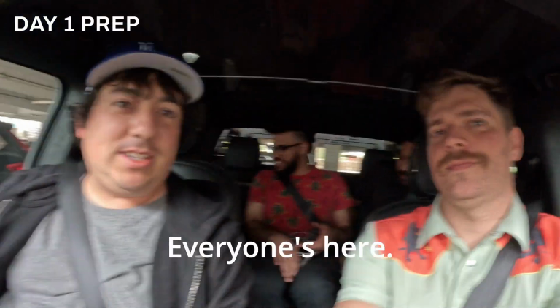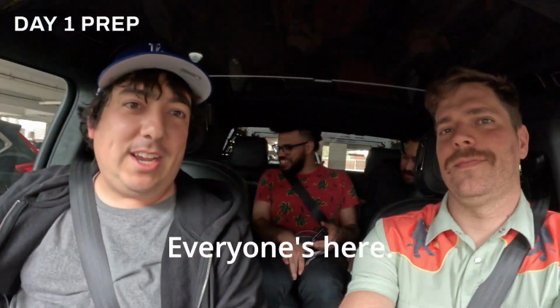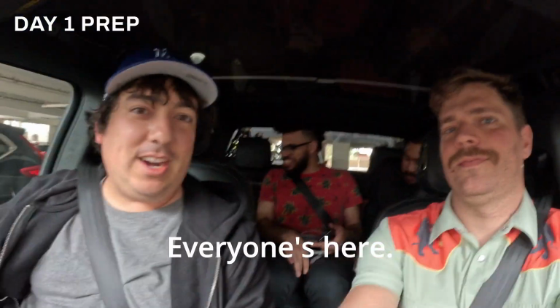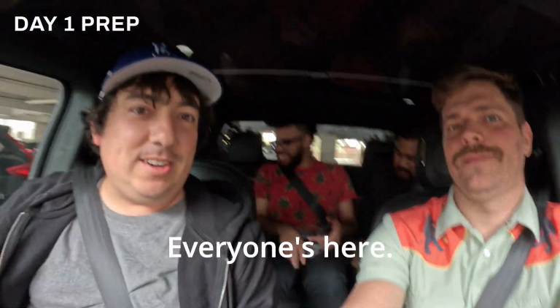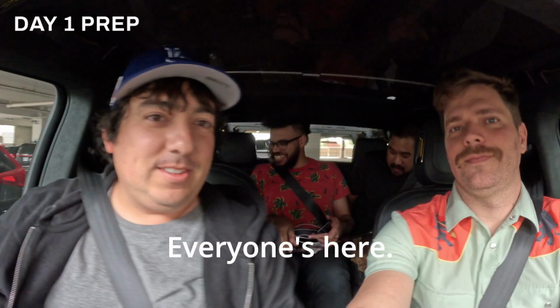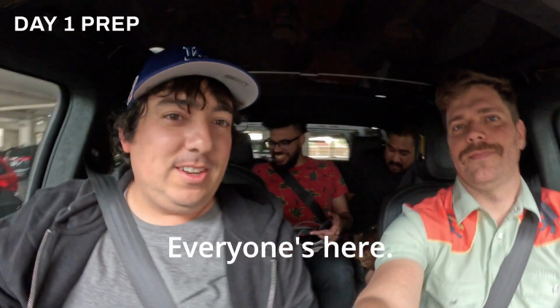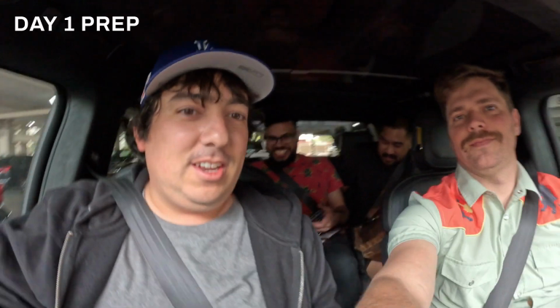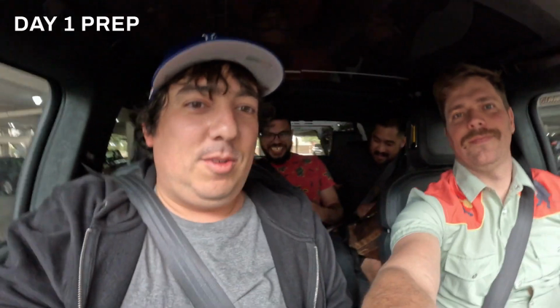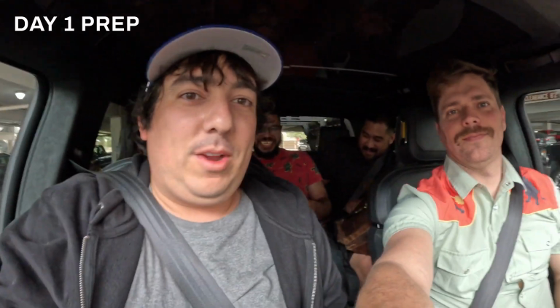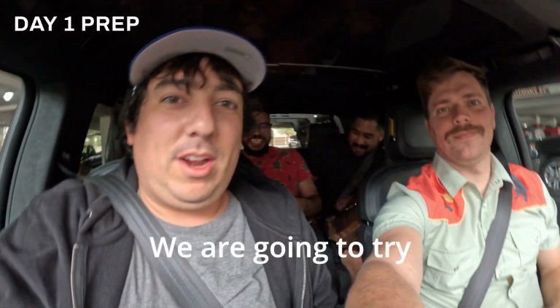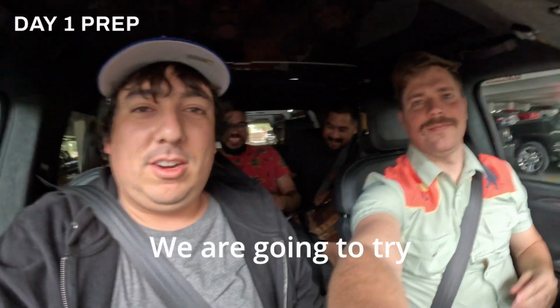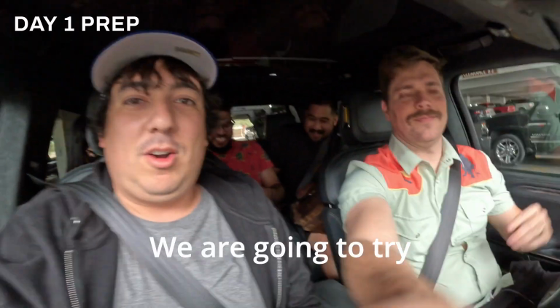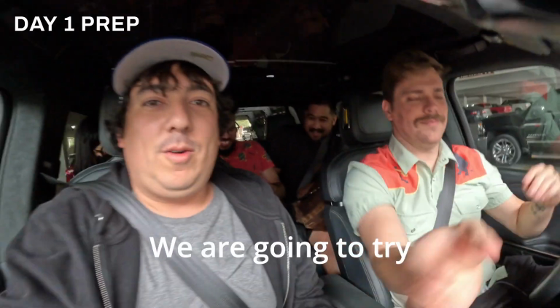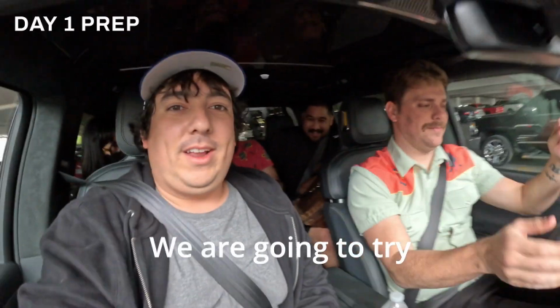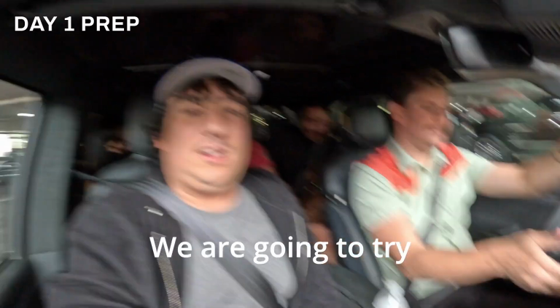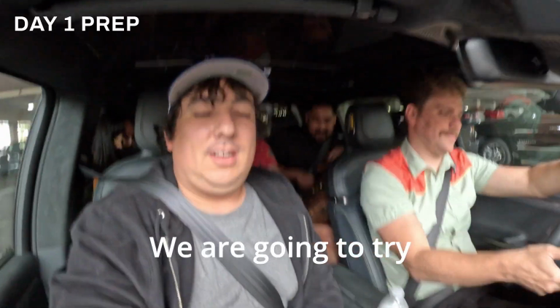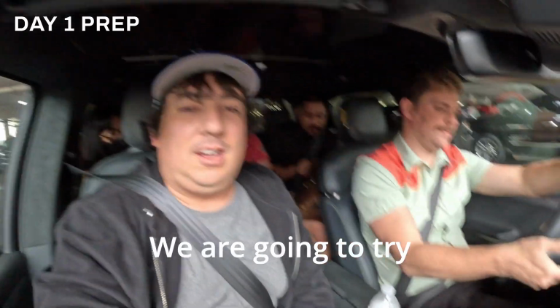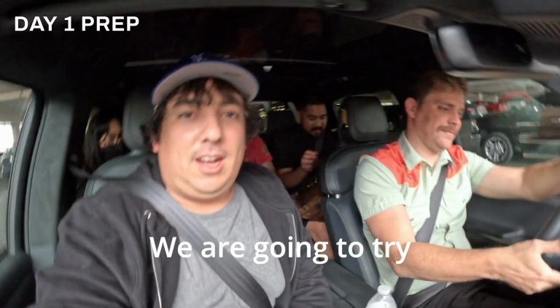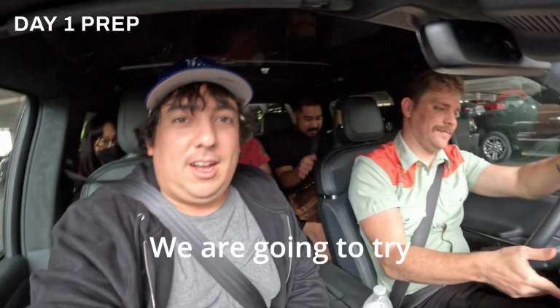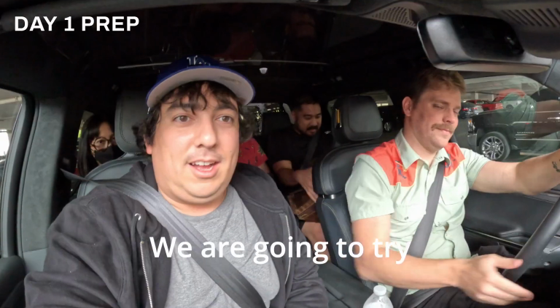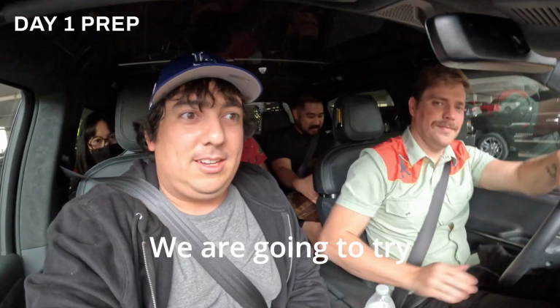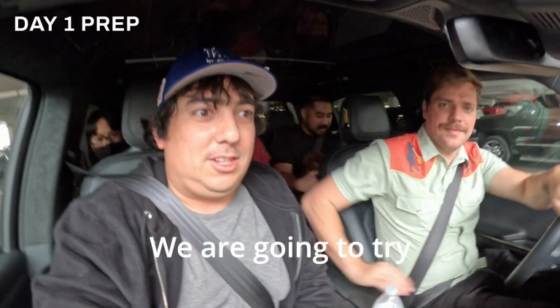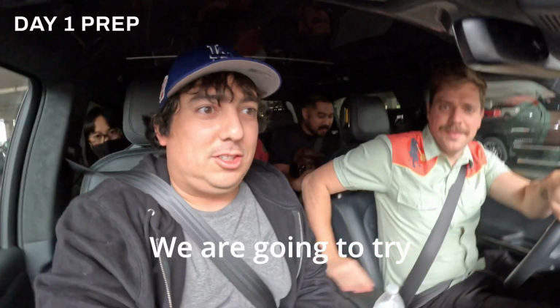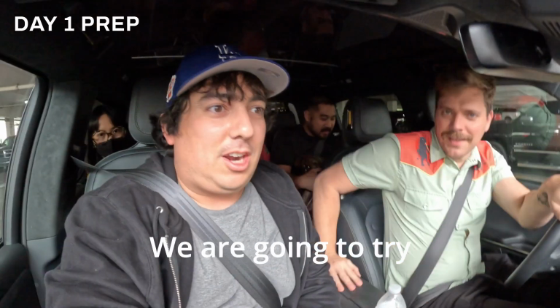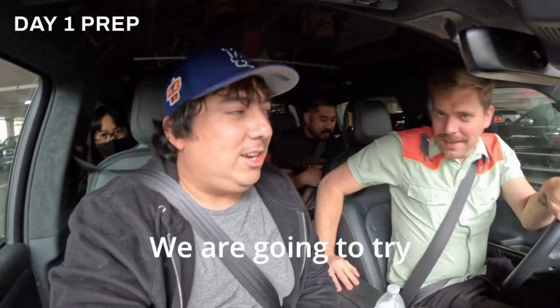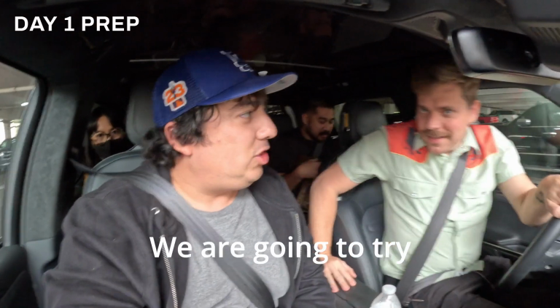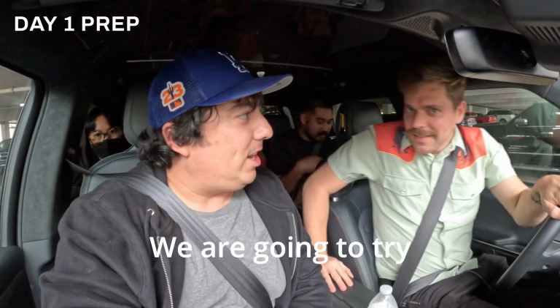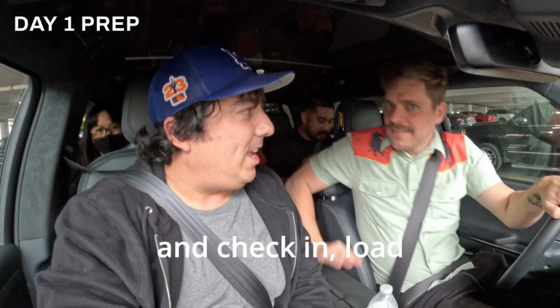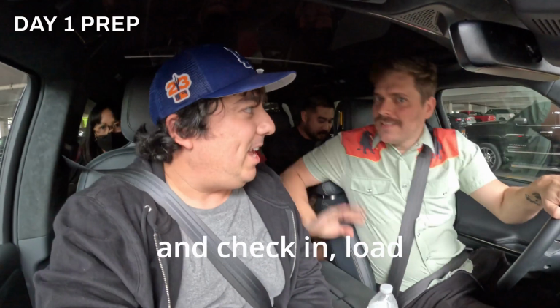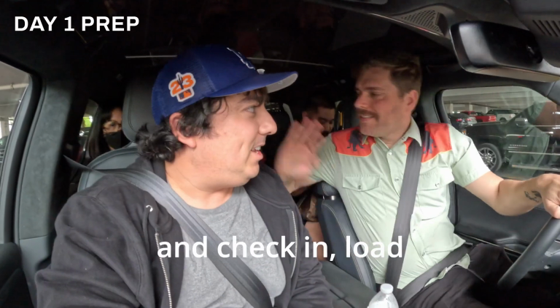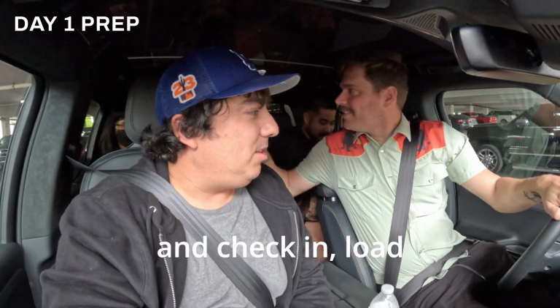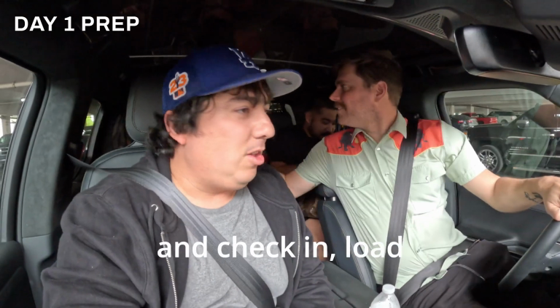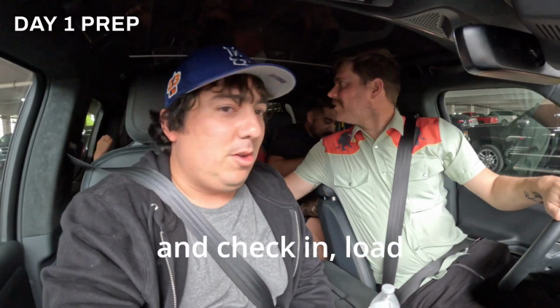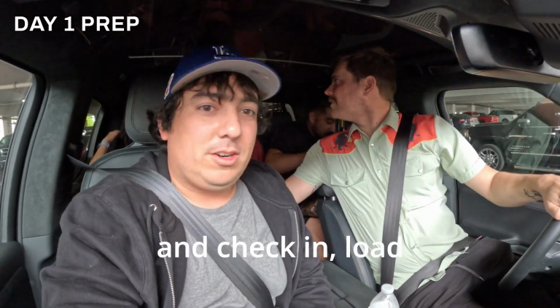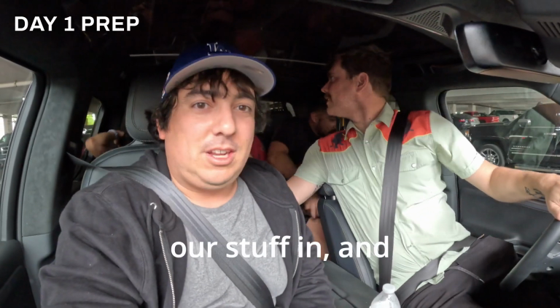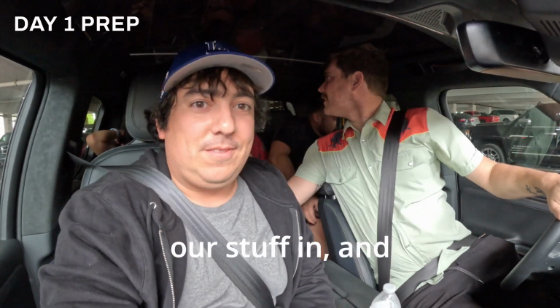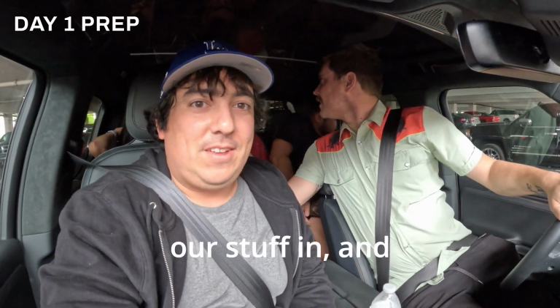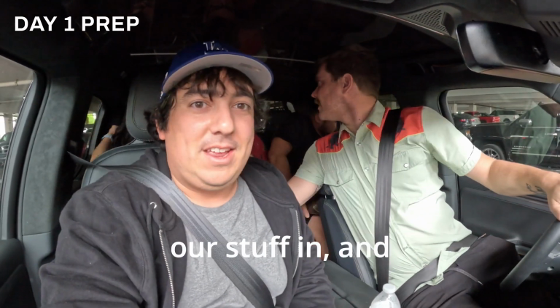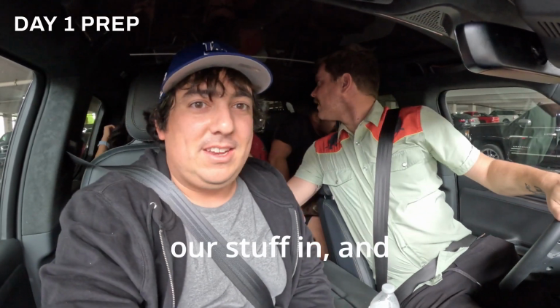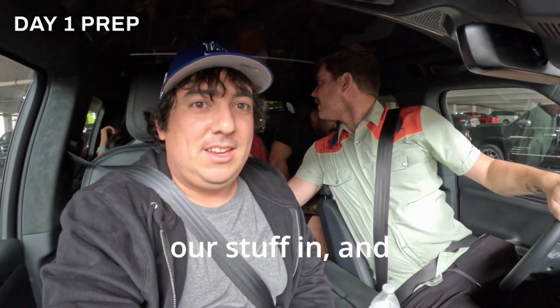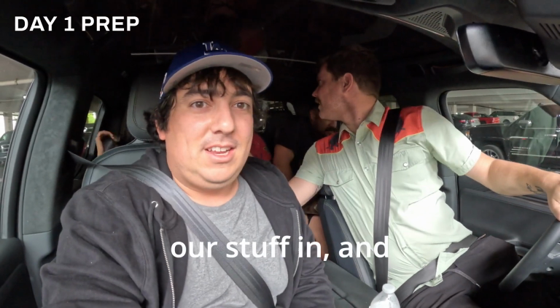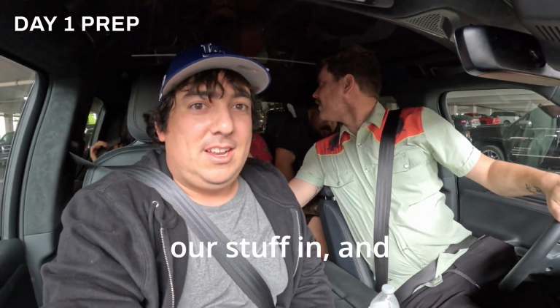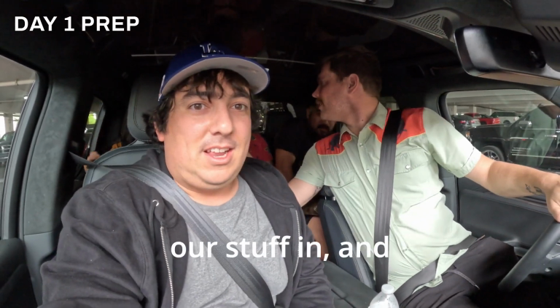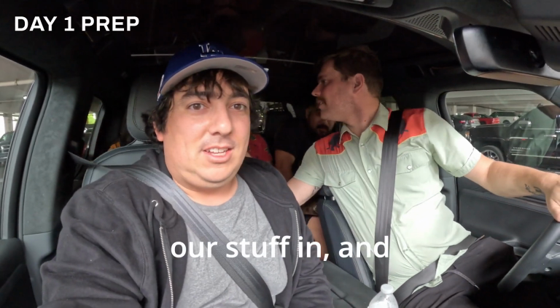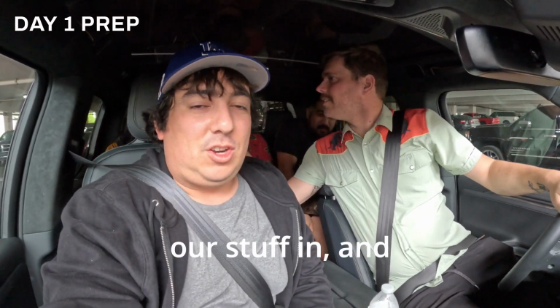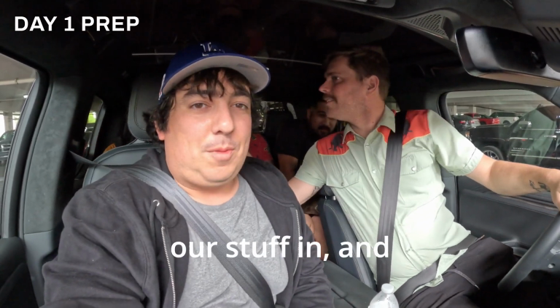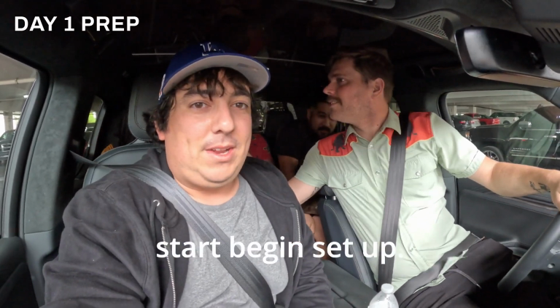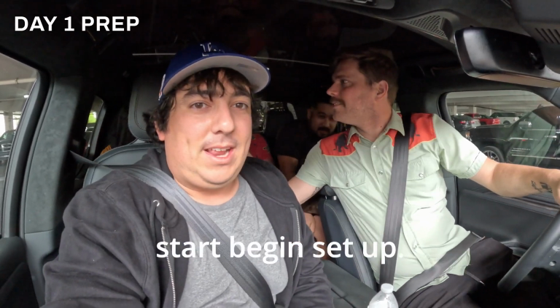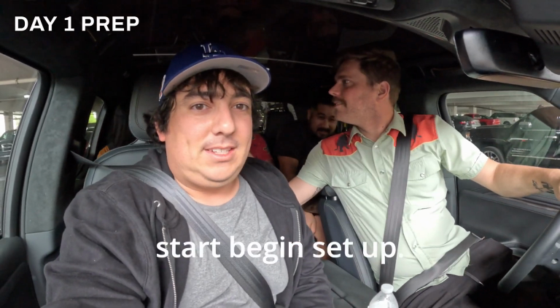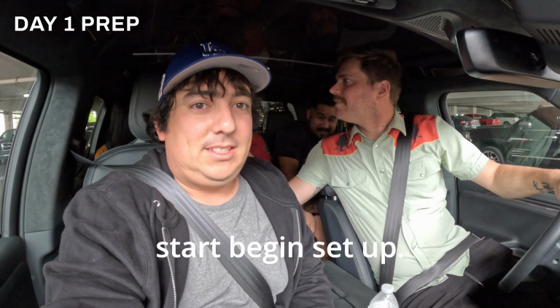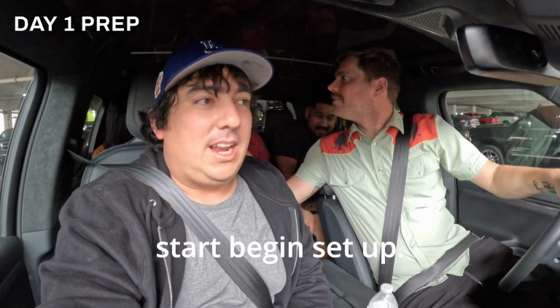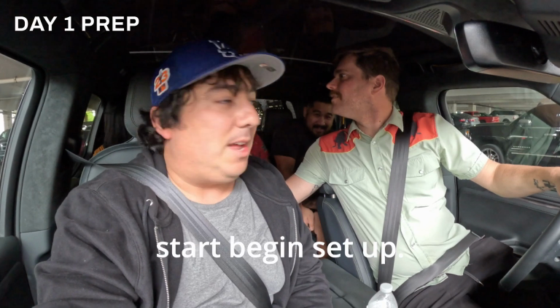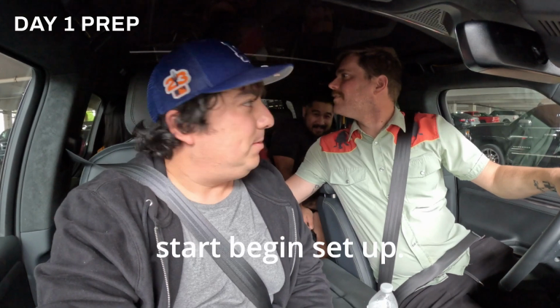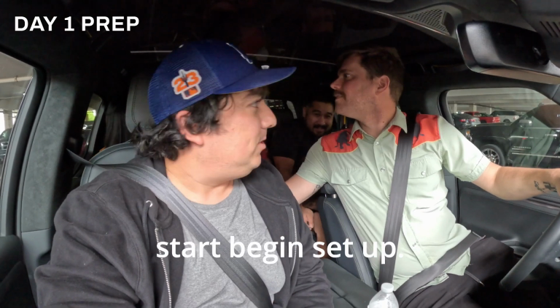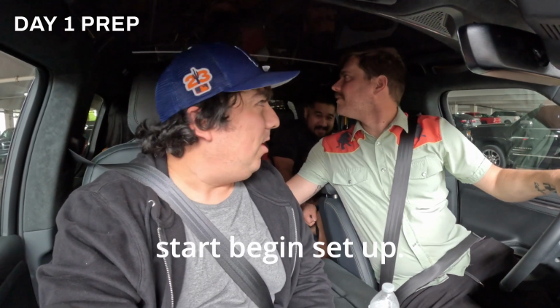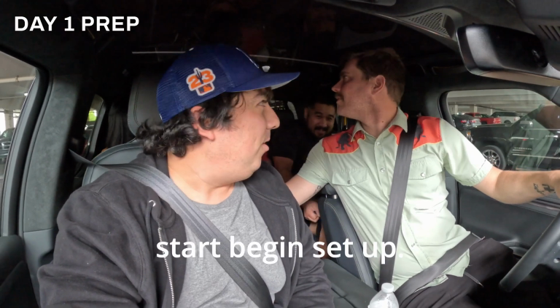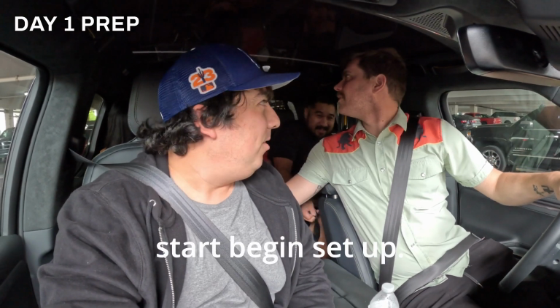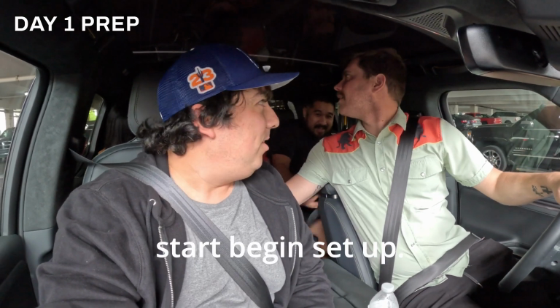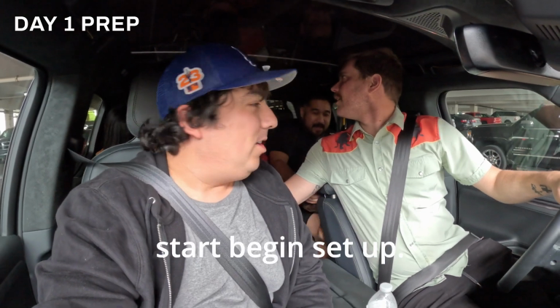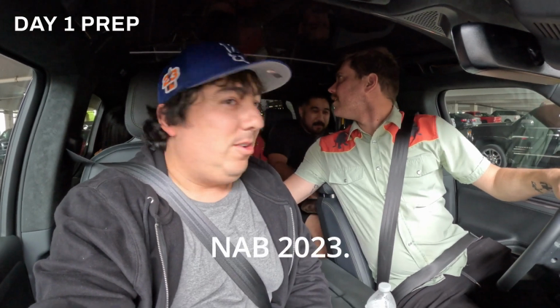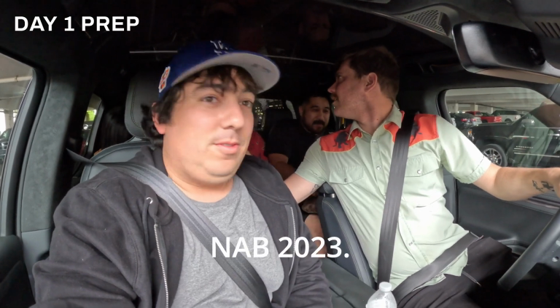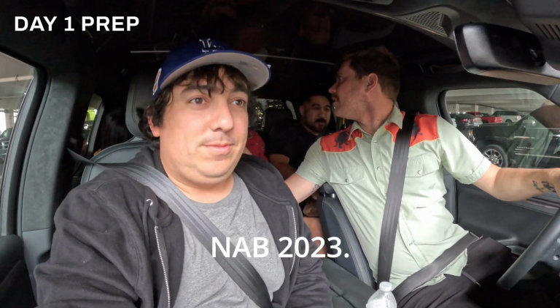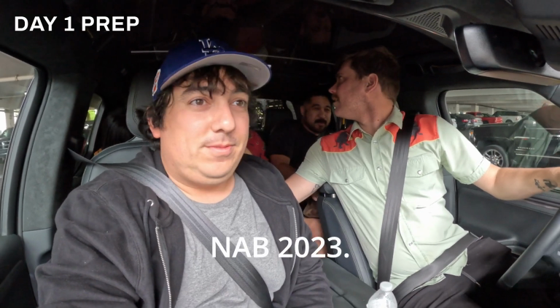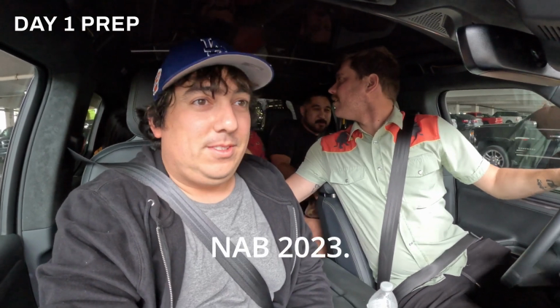Everyone's here. We are going to try and check in, load our stuff in, and start to begin set up. NAB 2023!